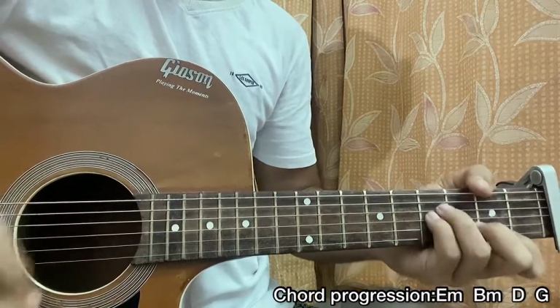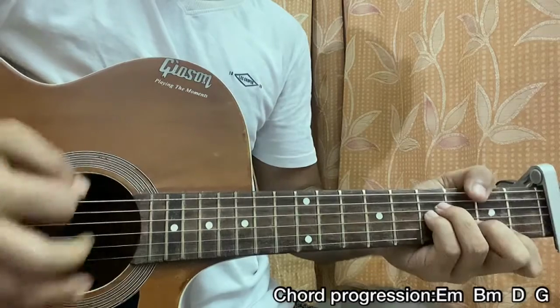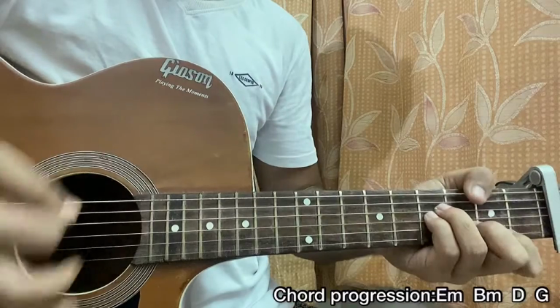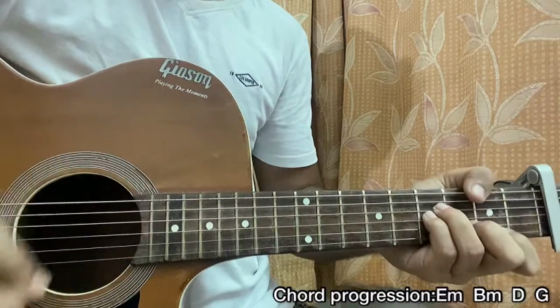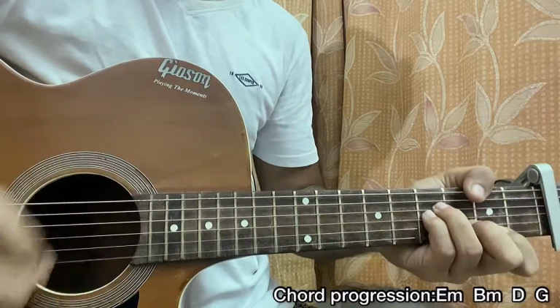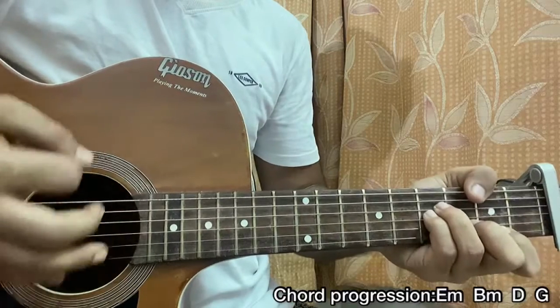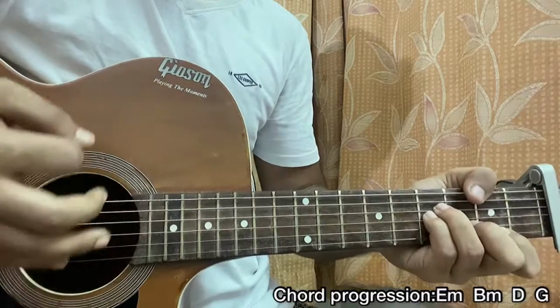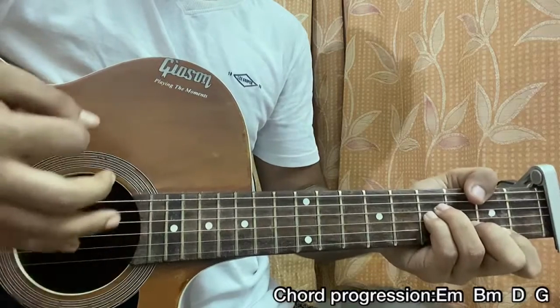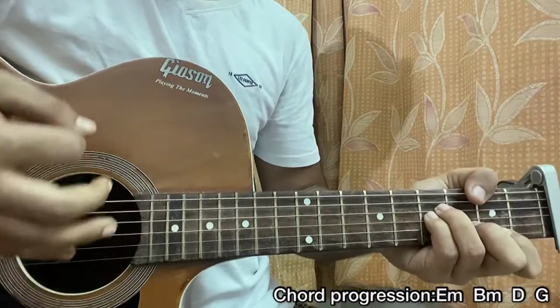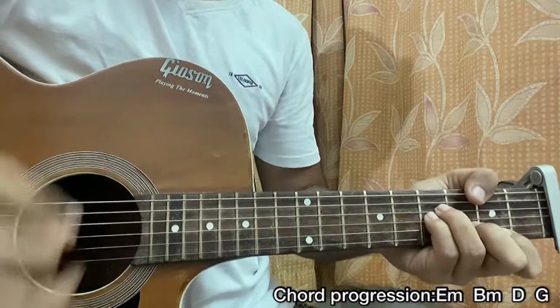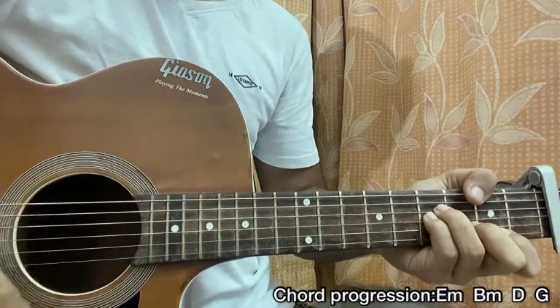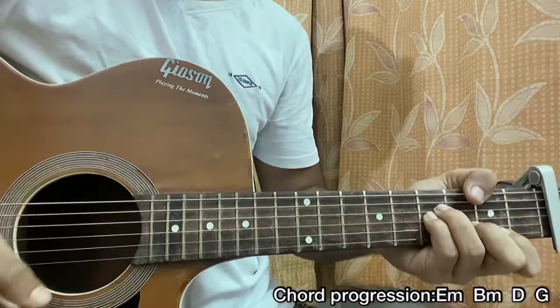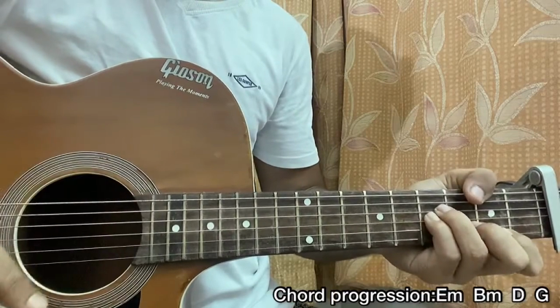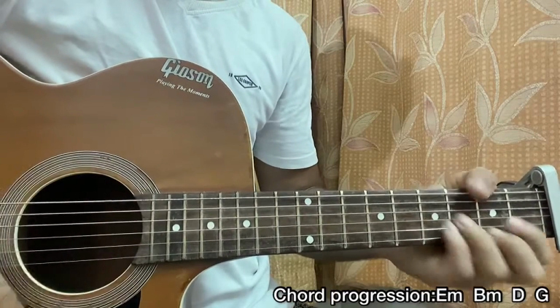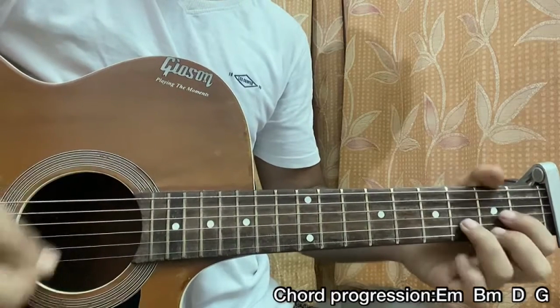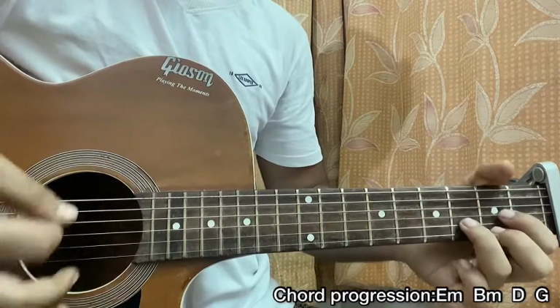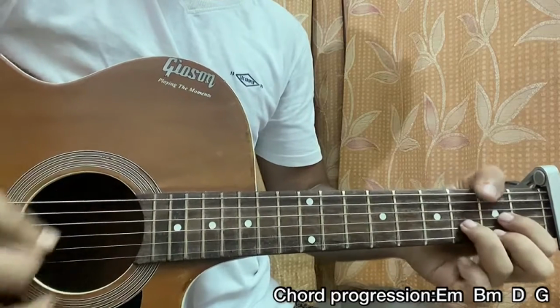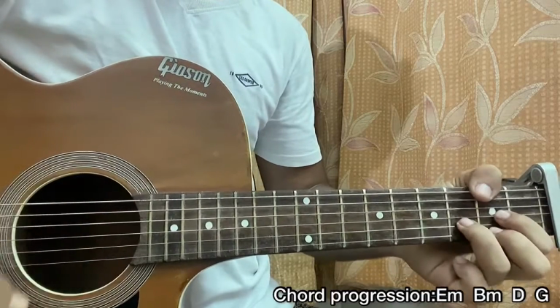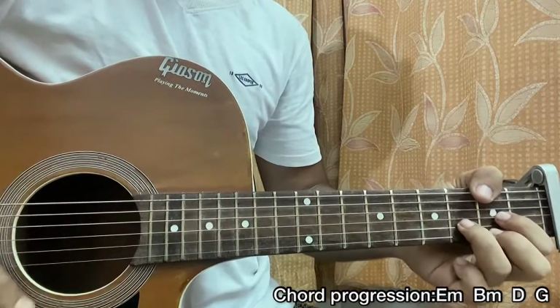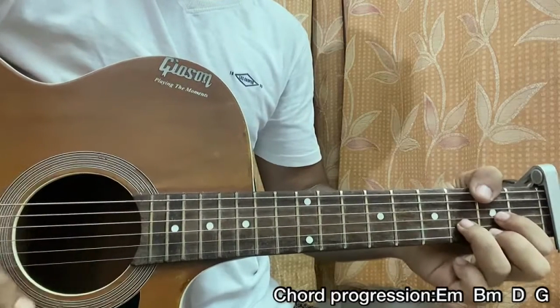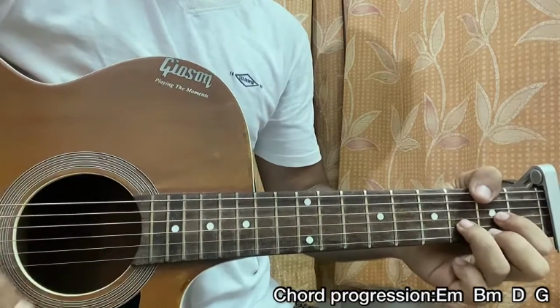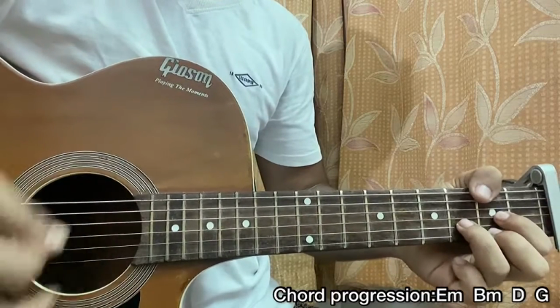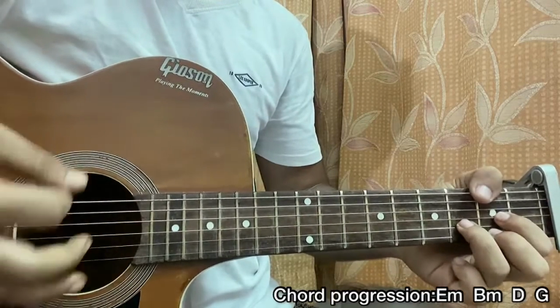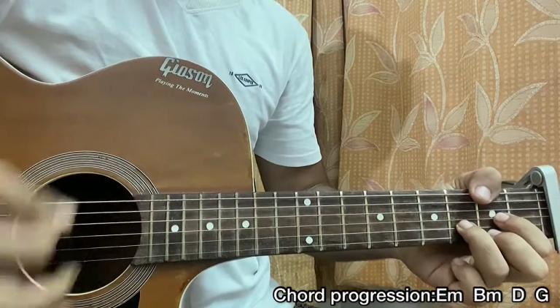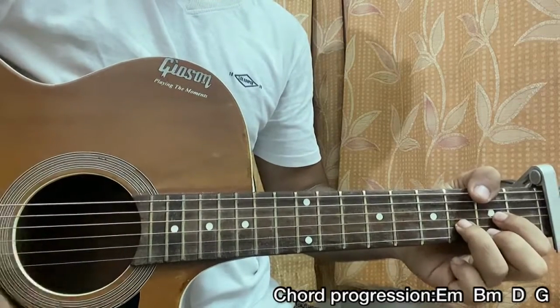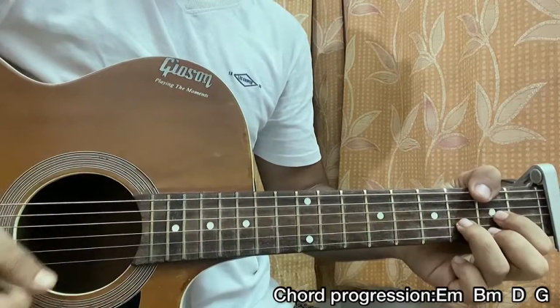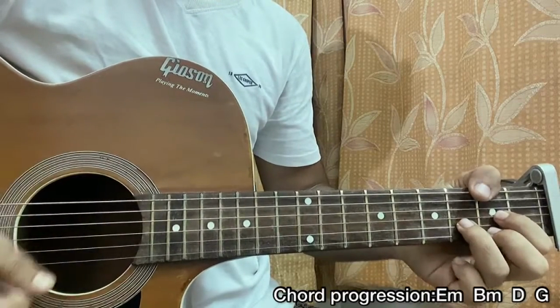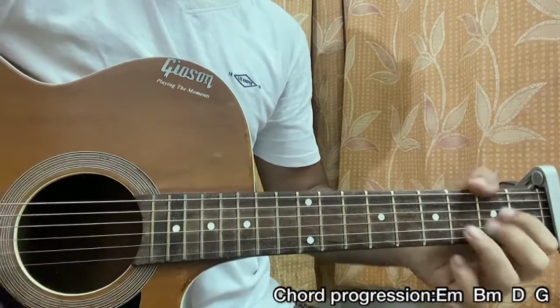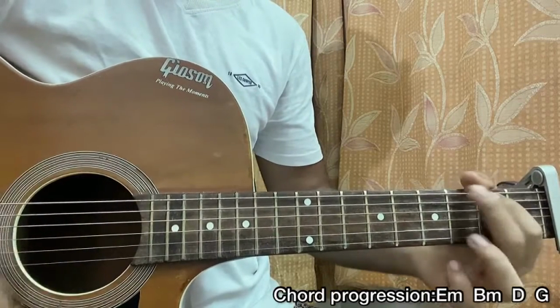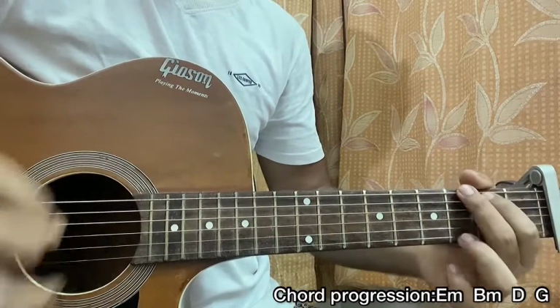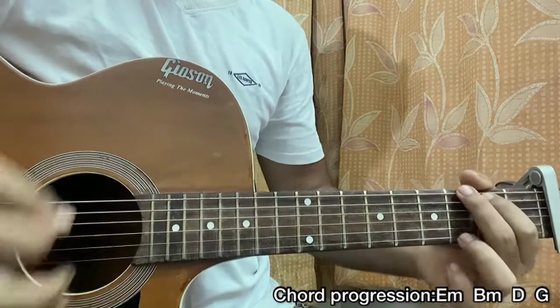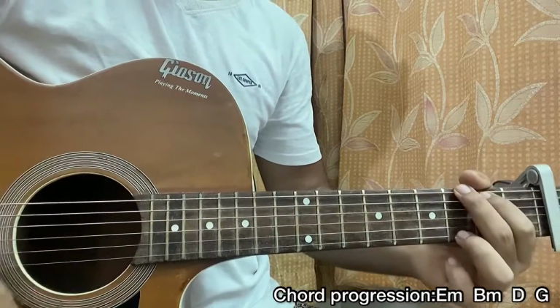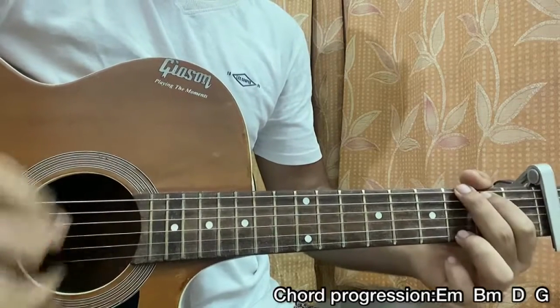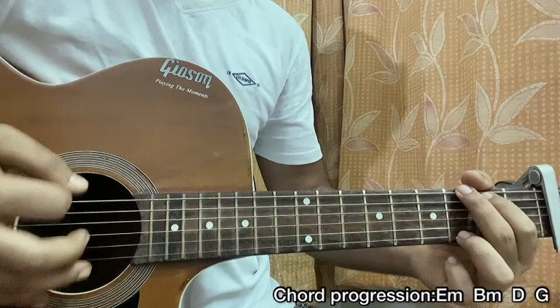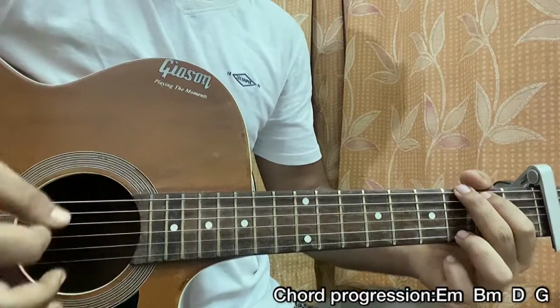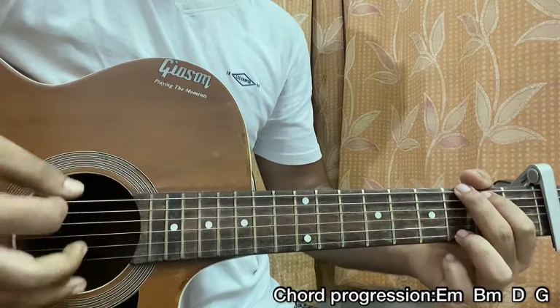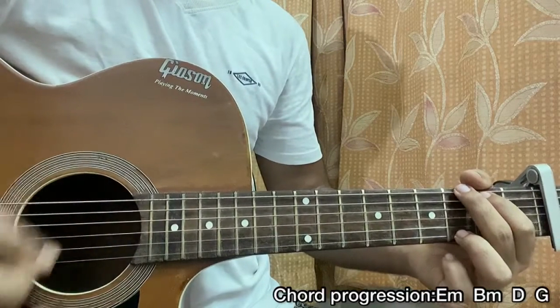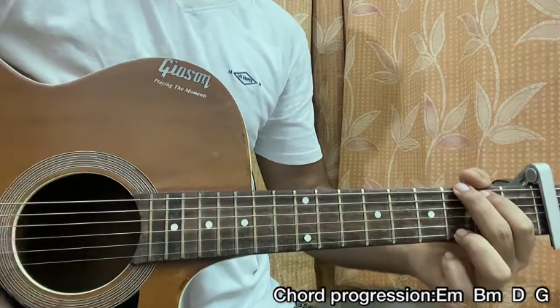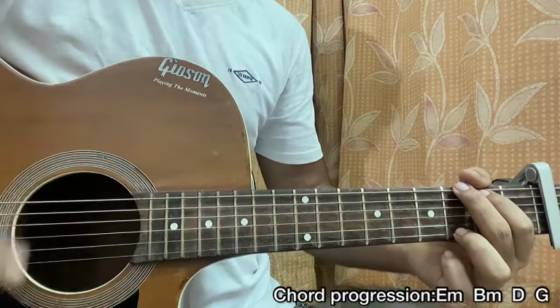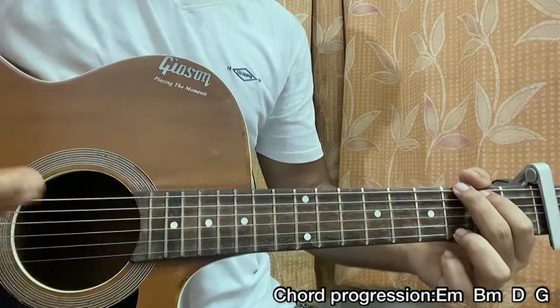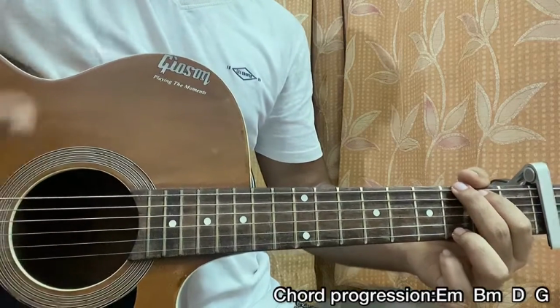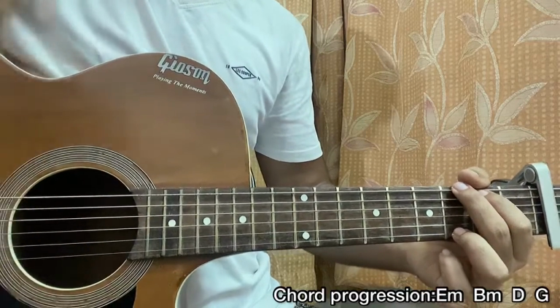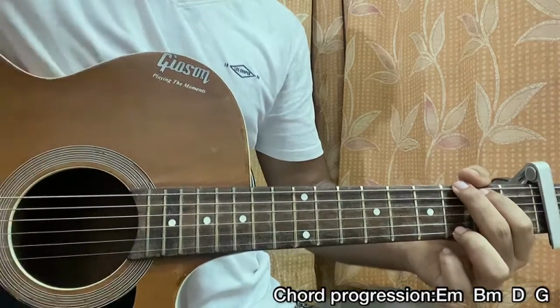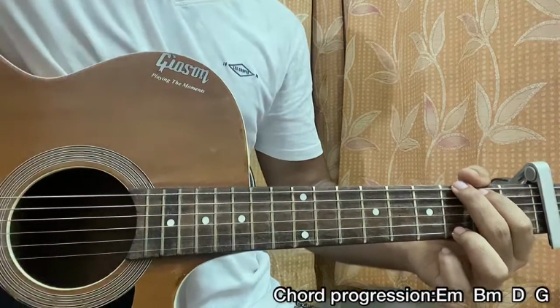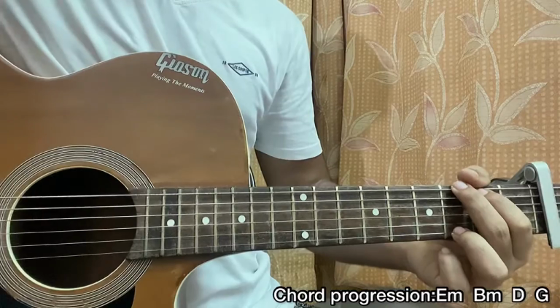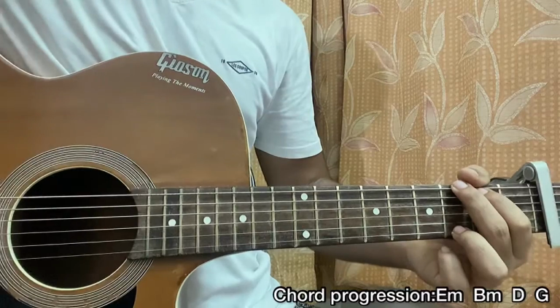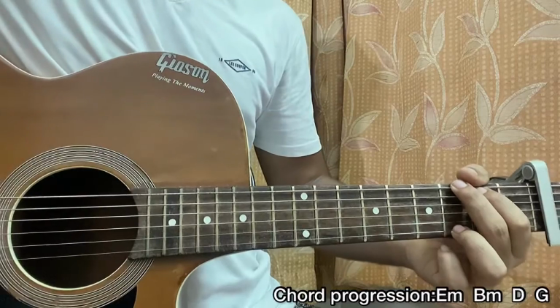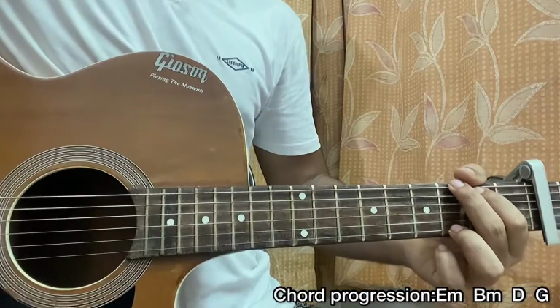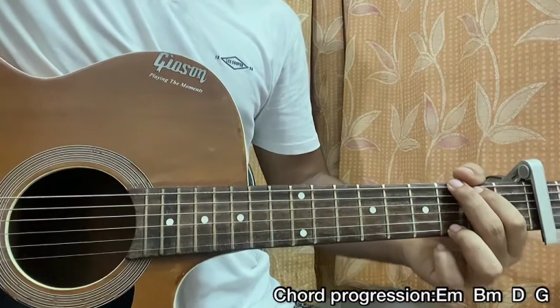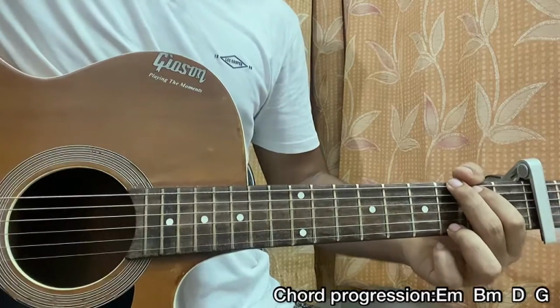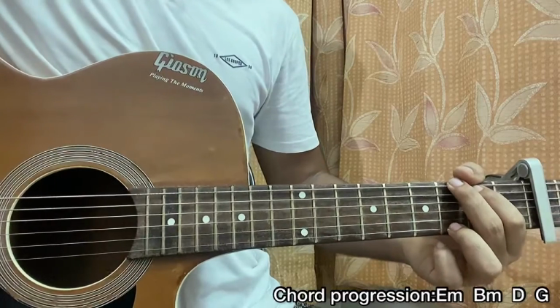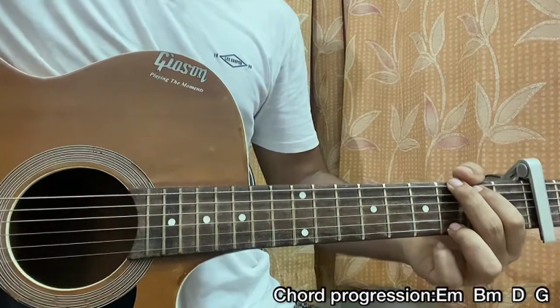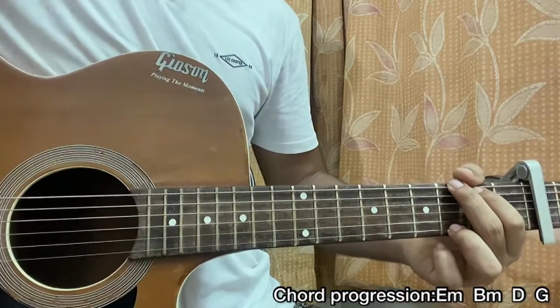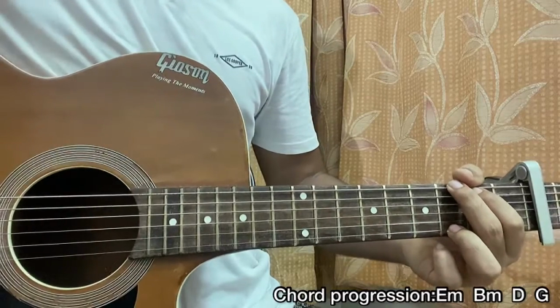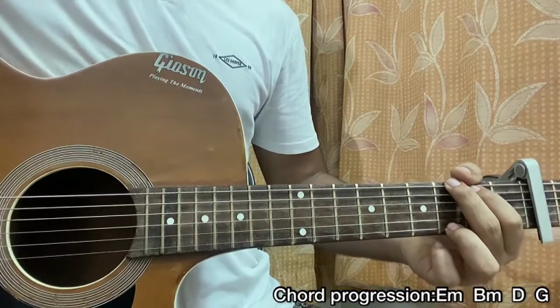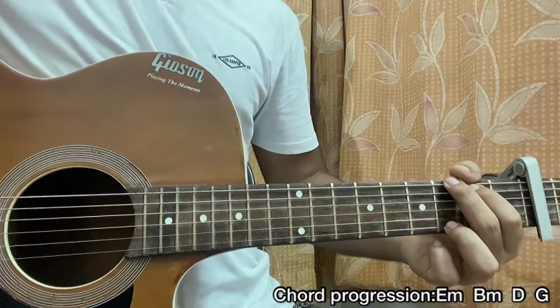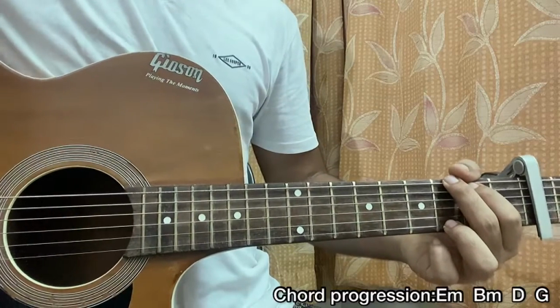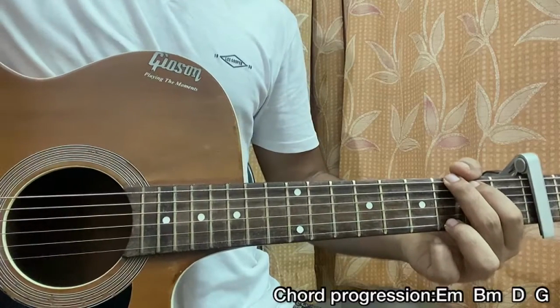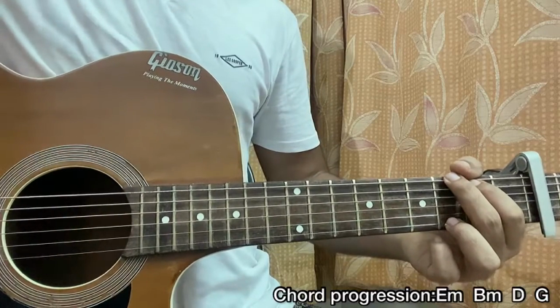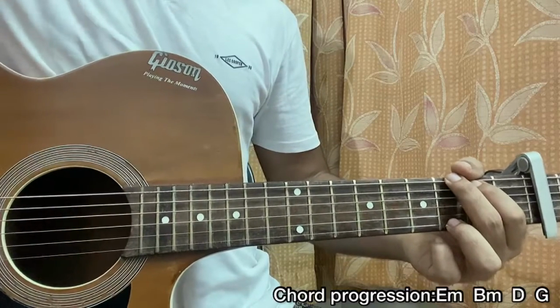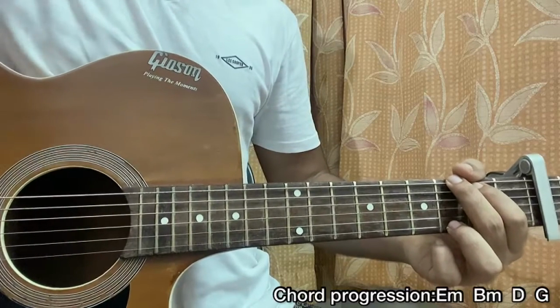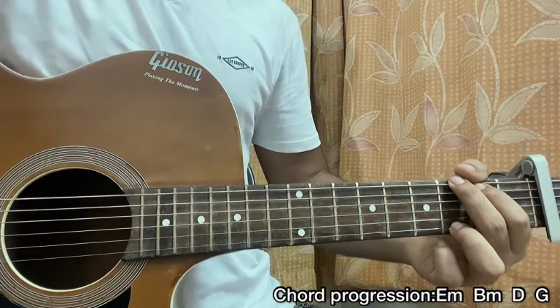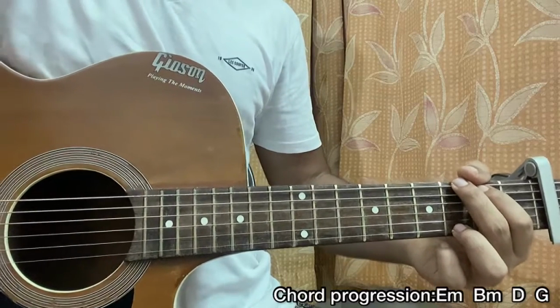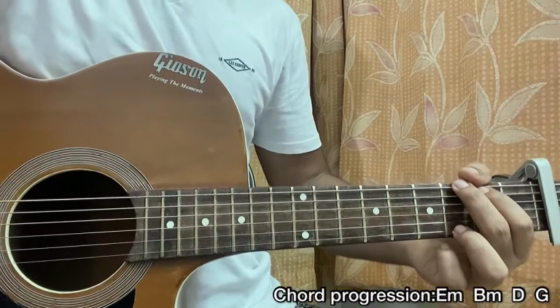Down down, up up, down down, up up — there you go, that's how you play it. That's it, bye!